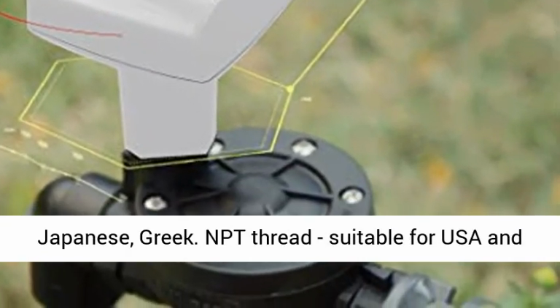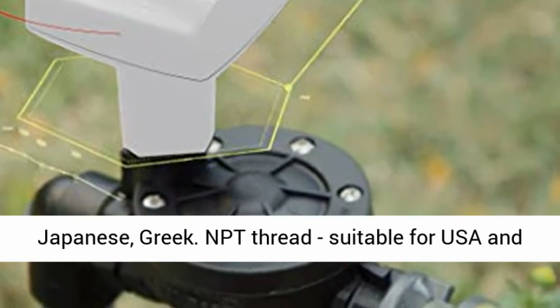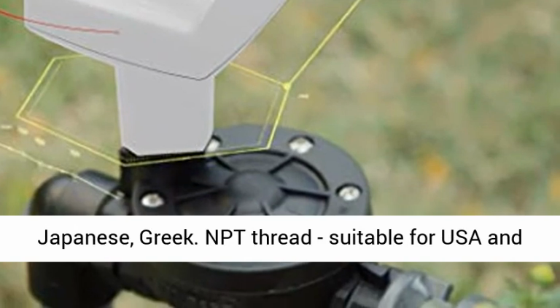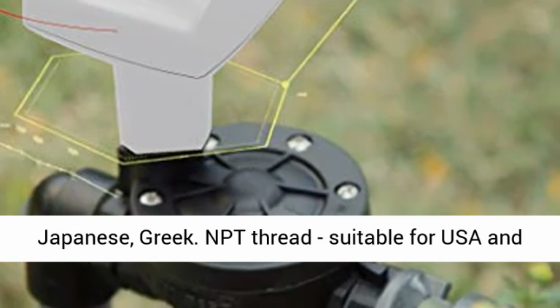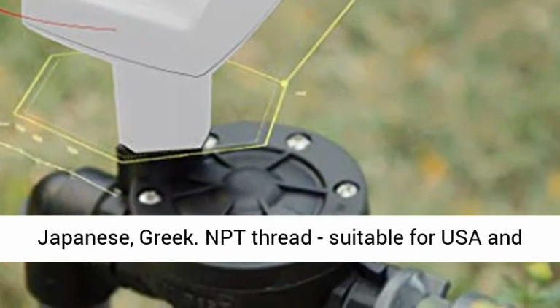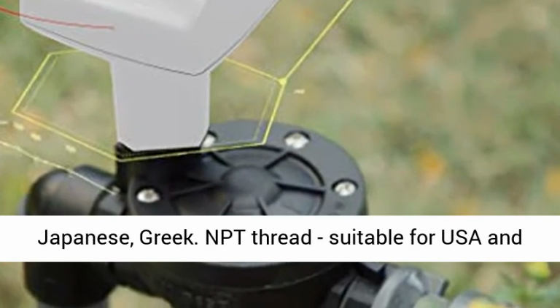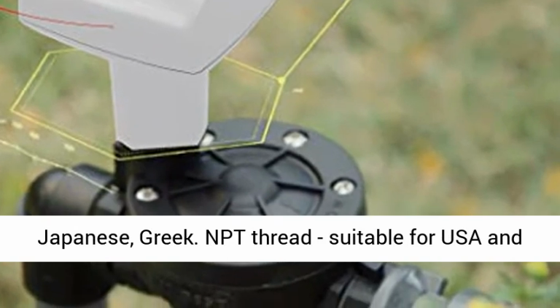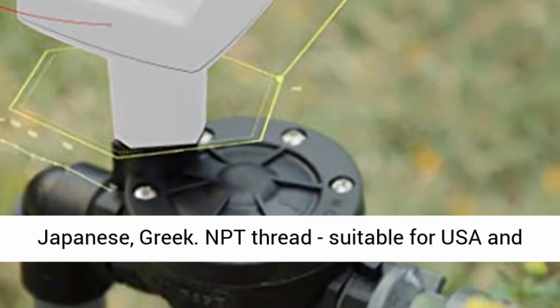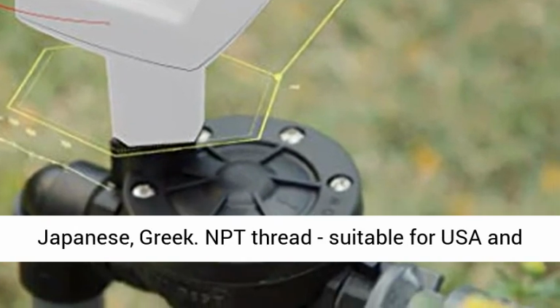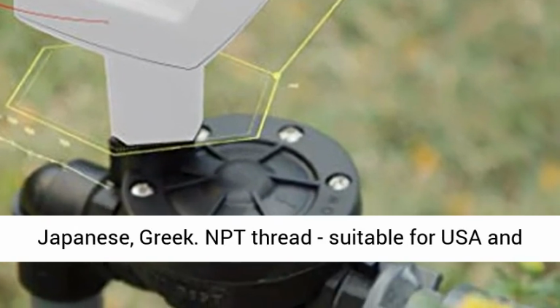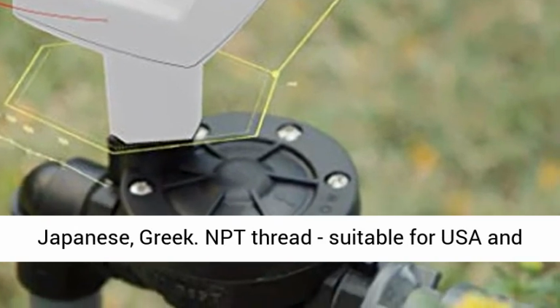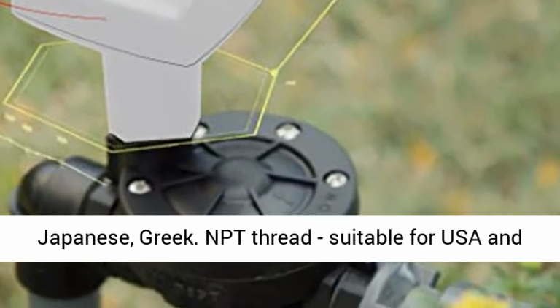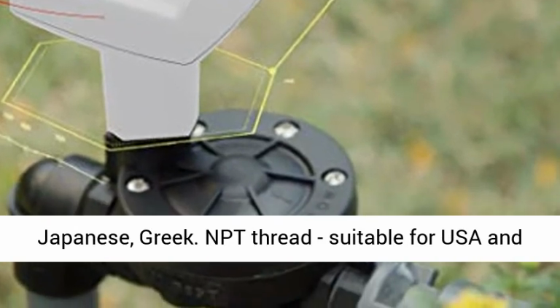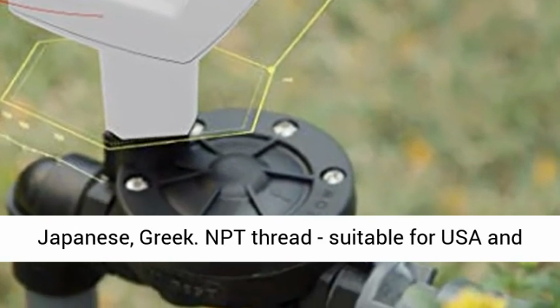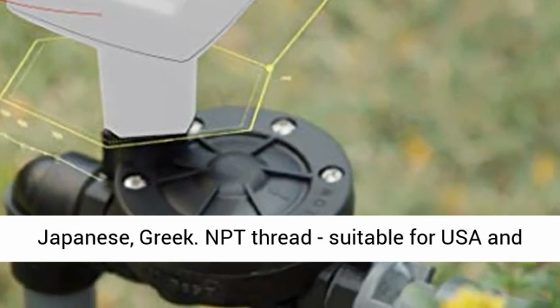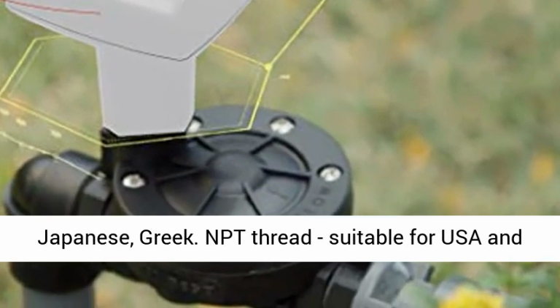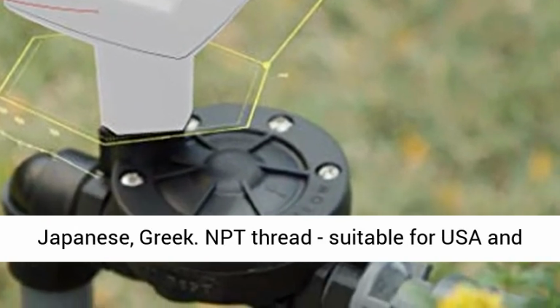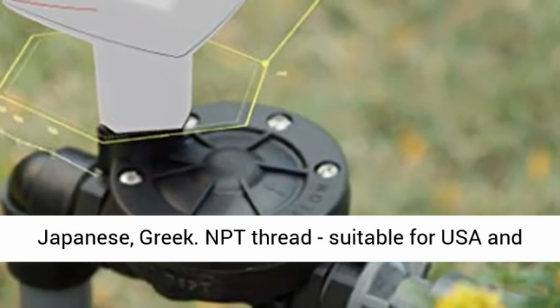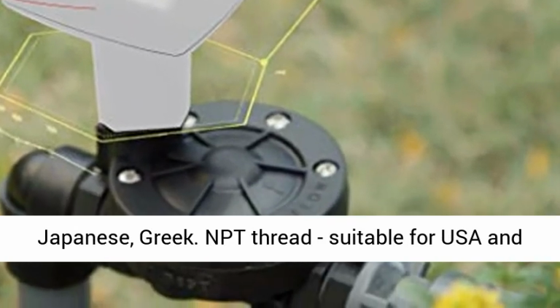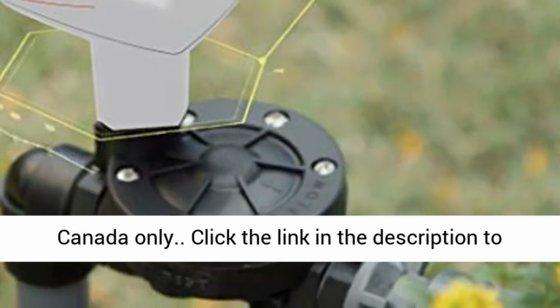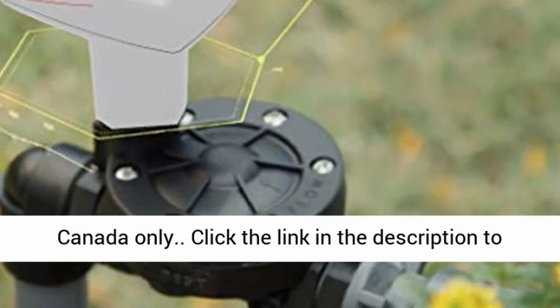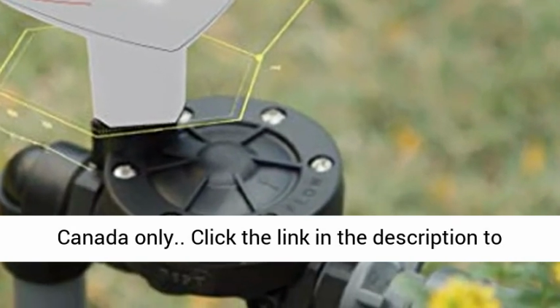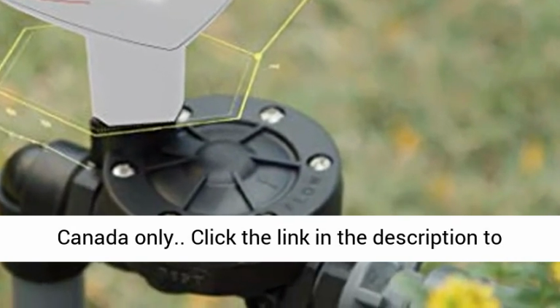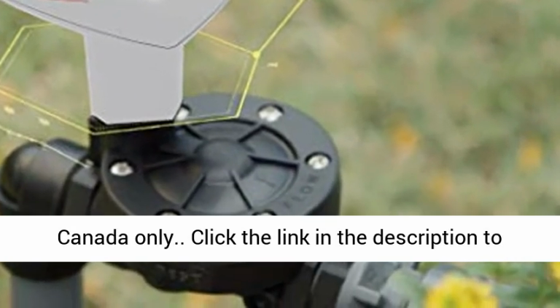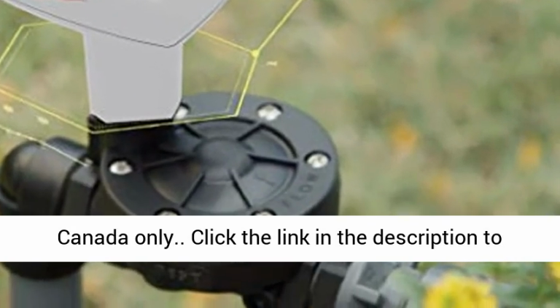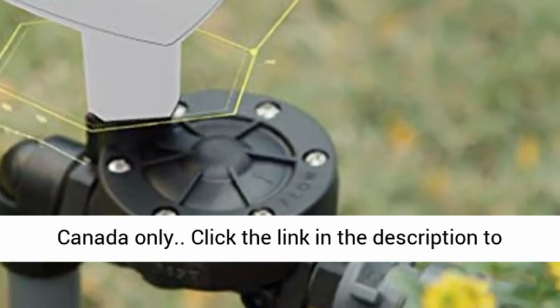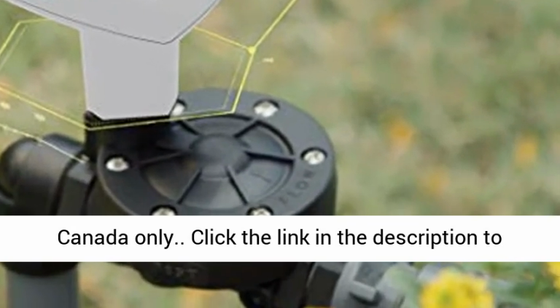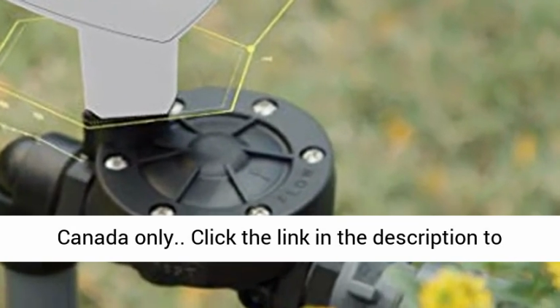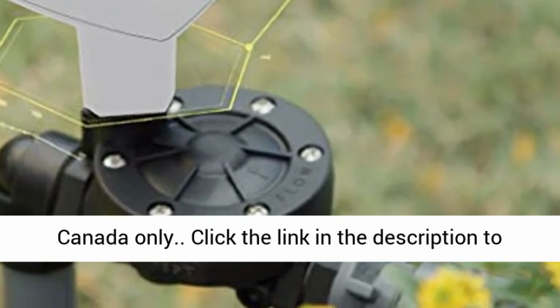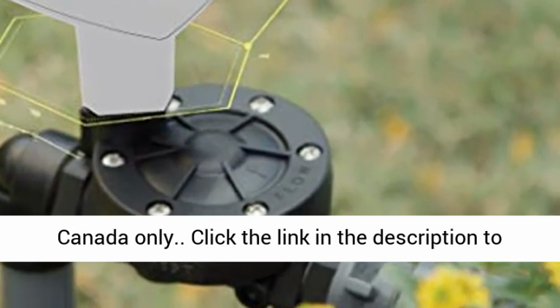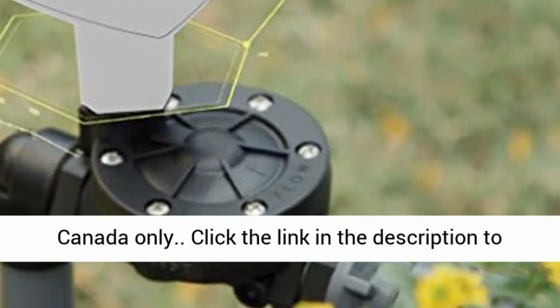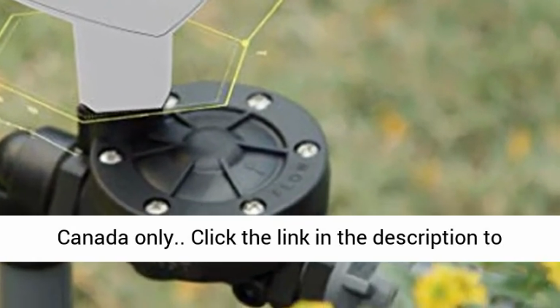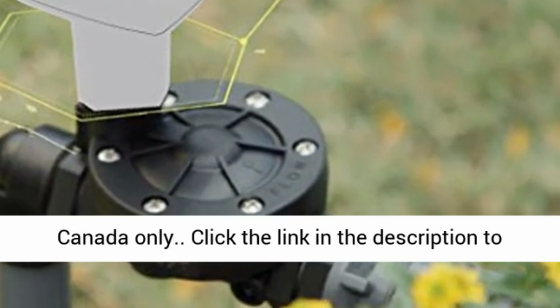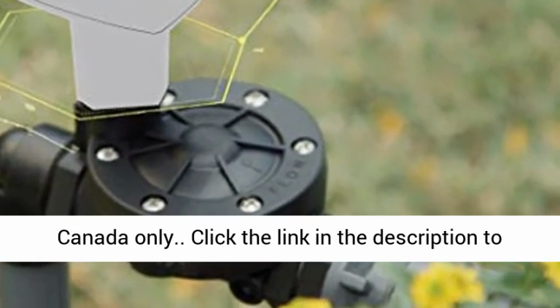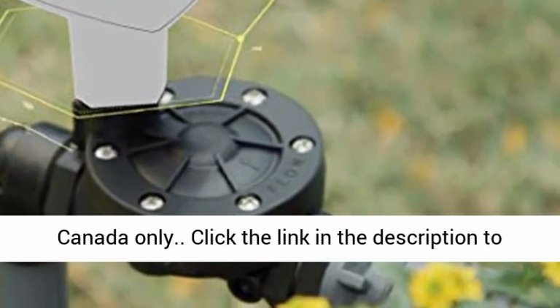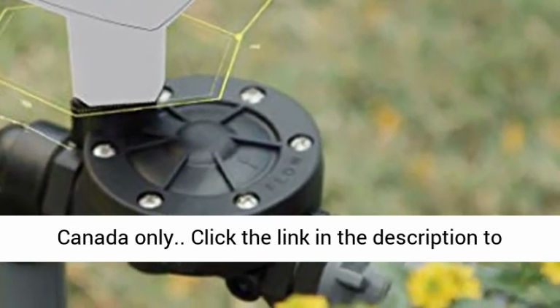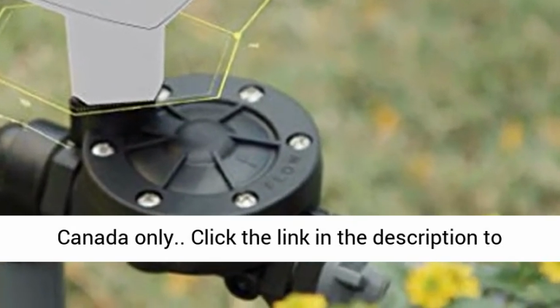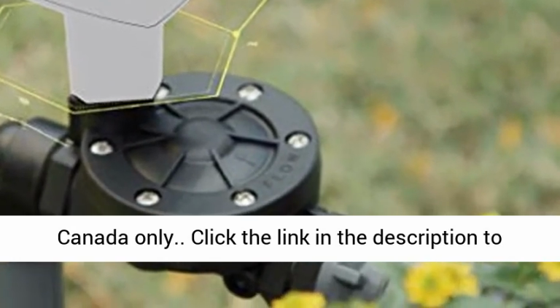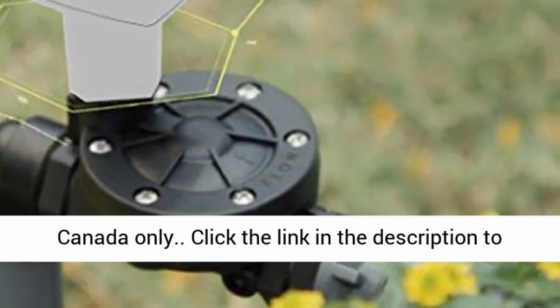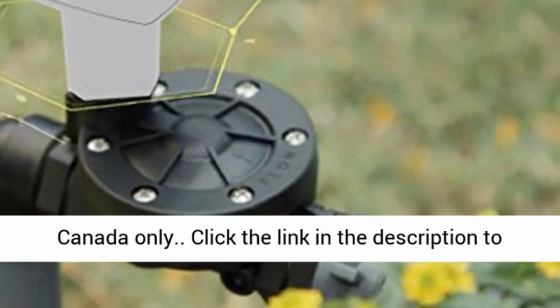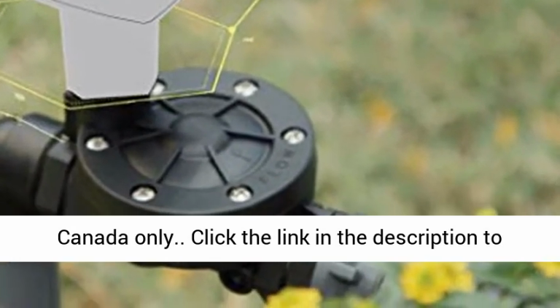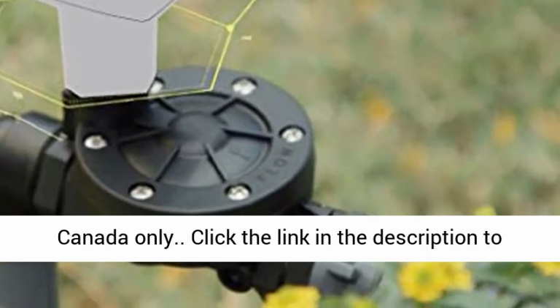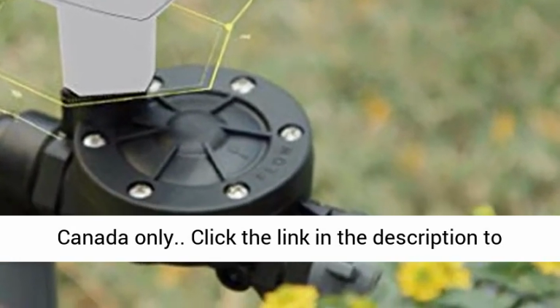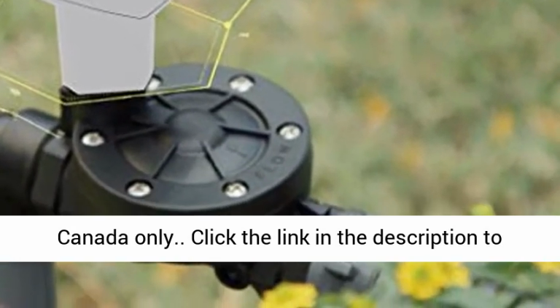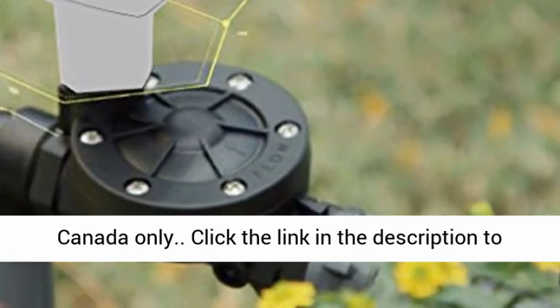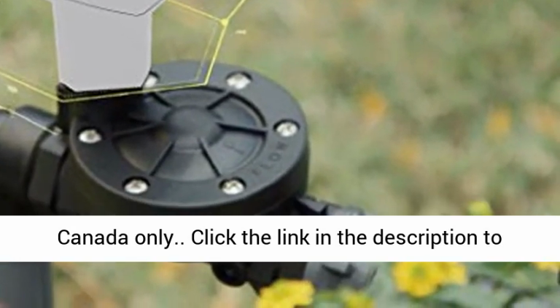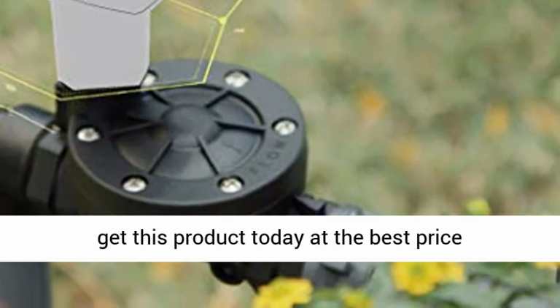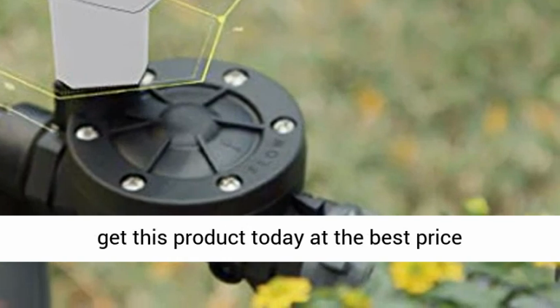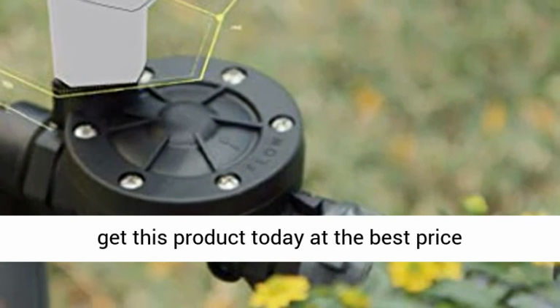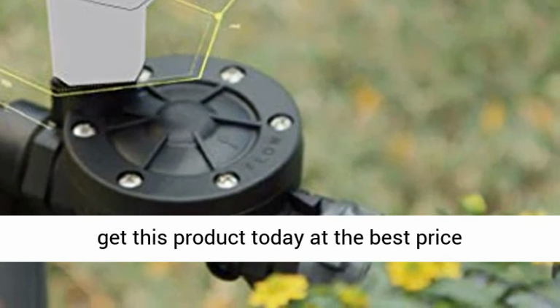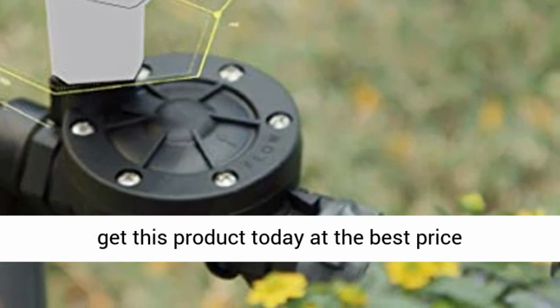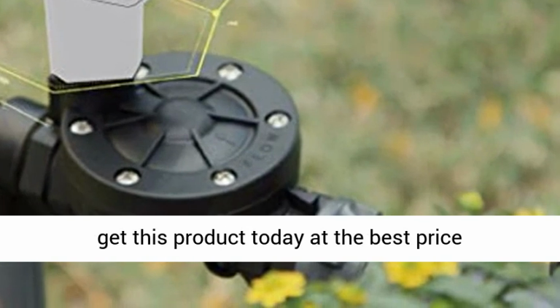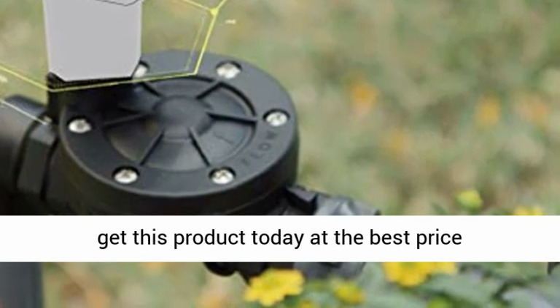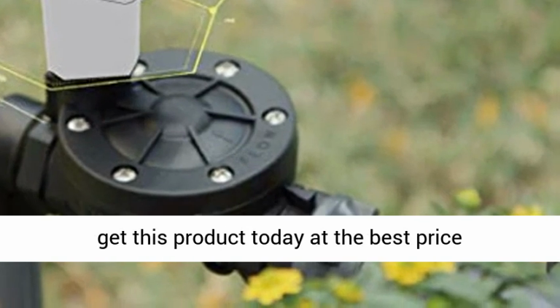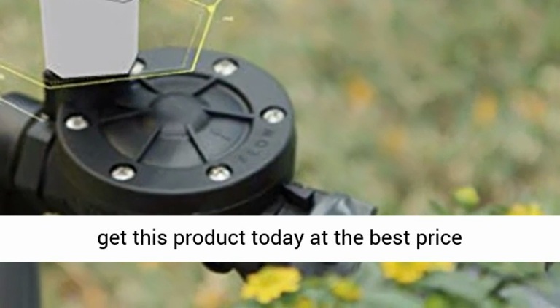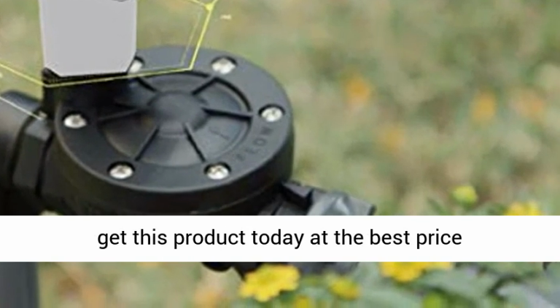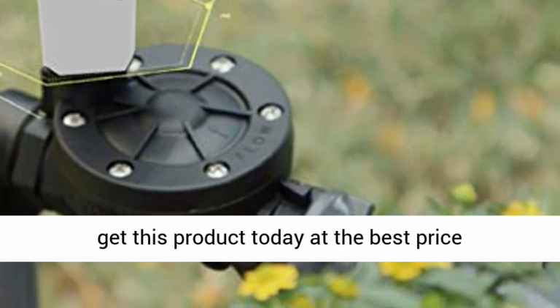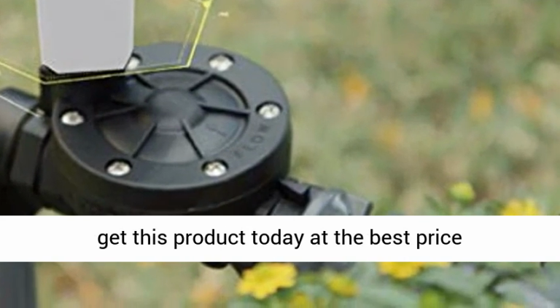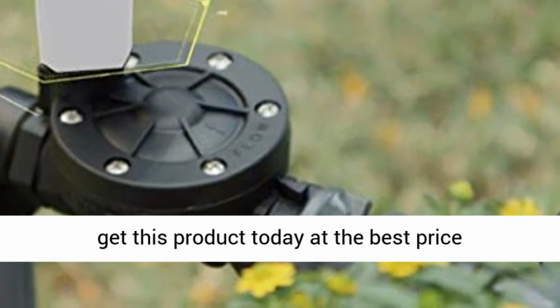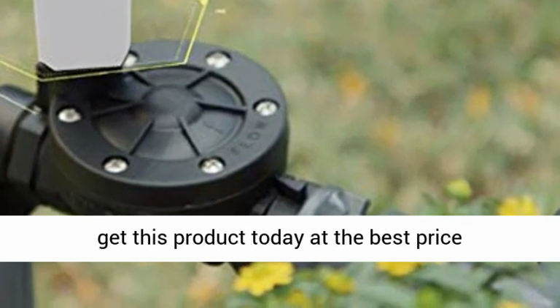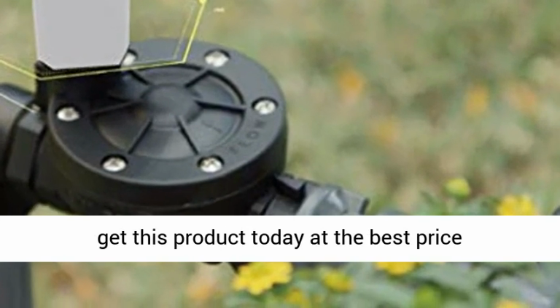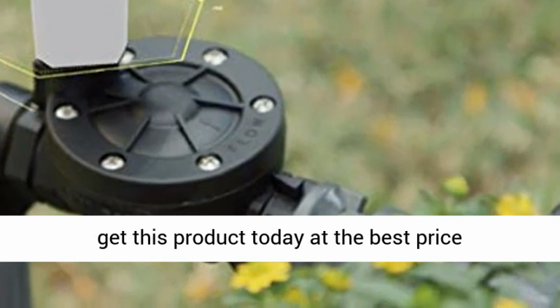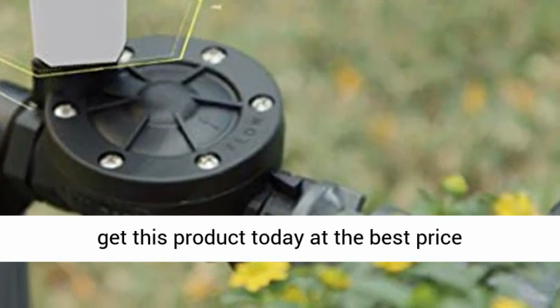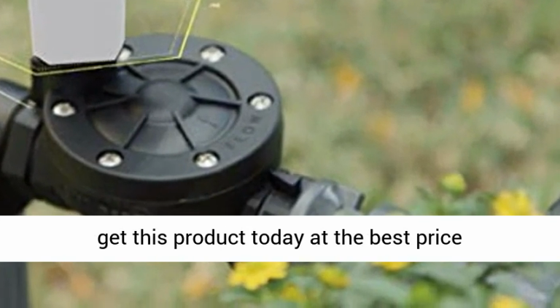NPT thread, suitable for USA and Canada only. Click the link in the description to get this product today at the best price.